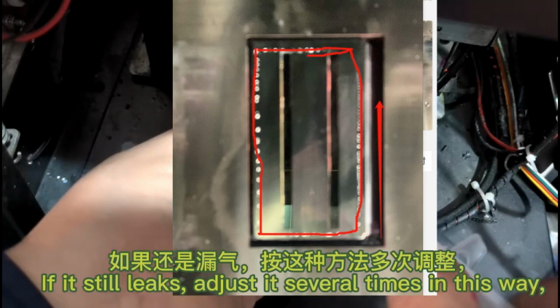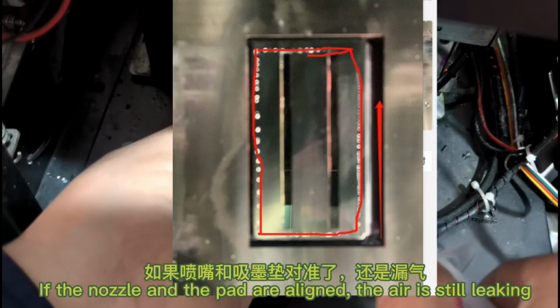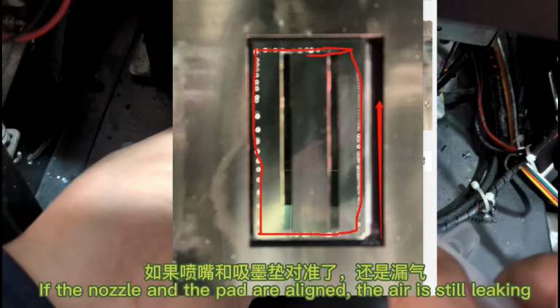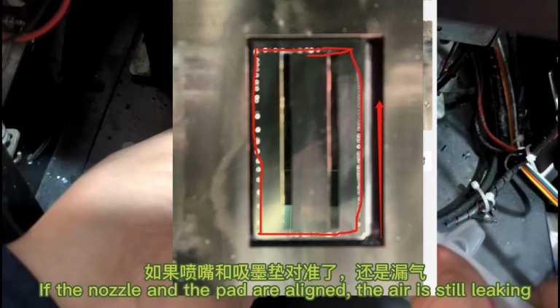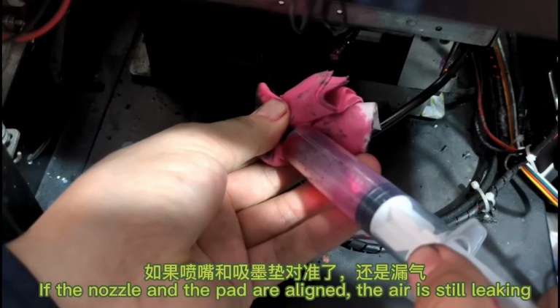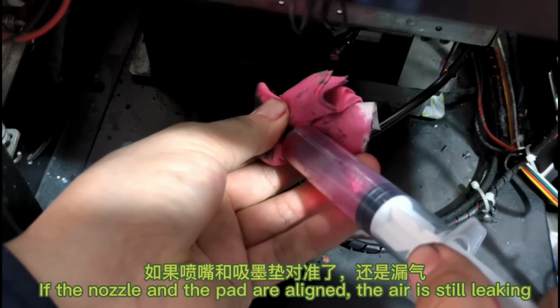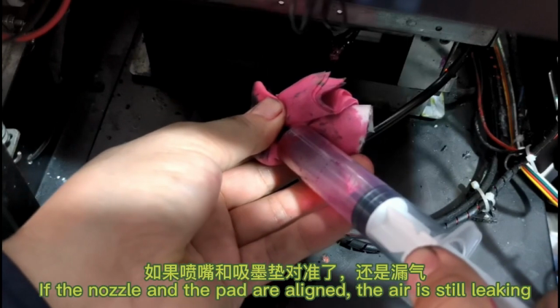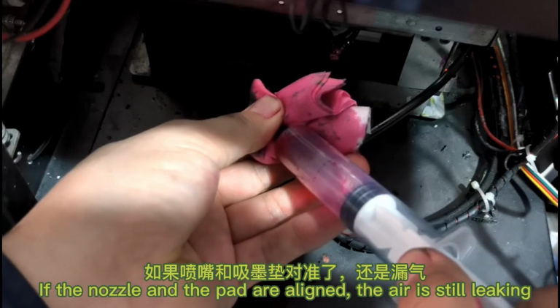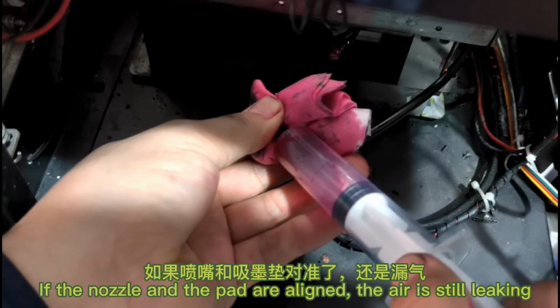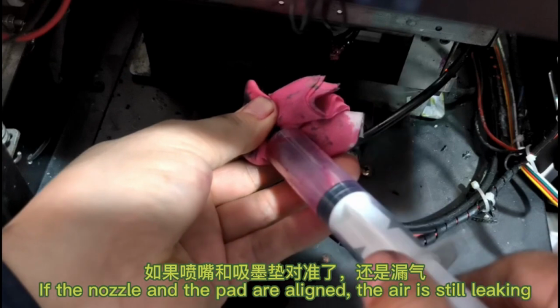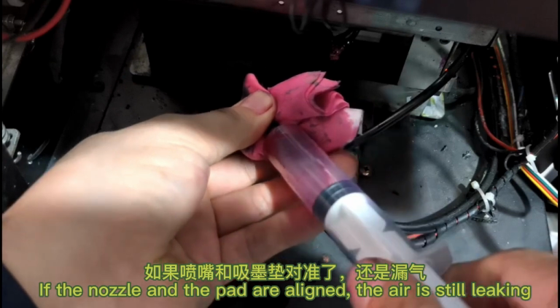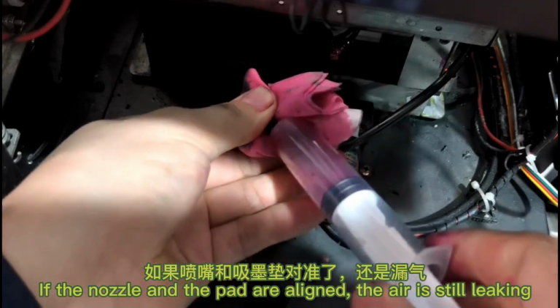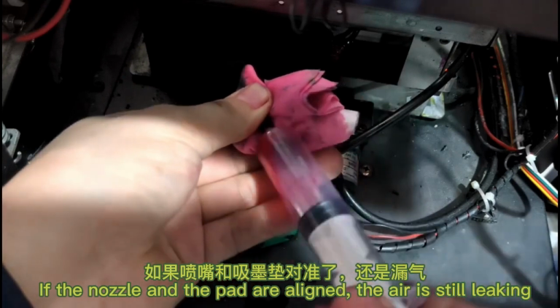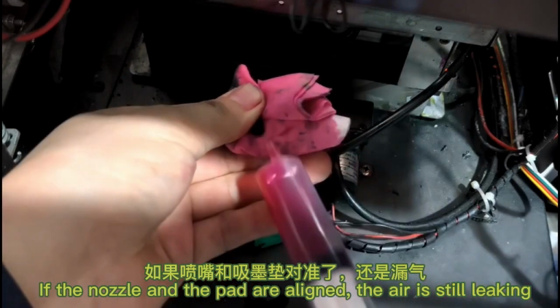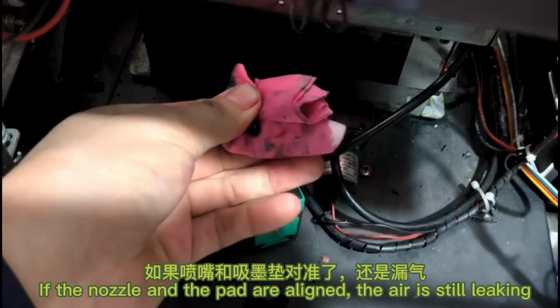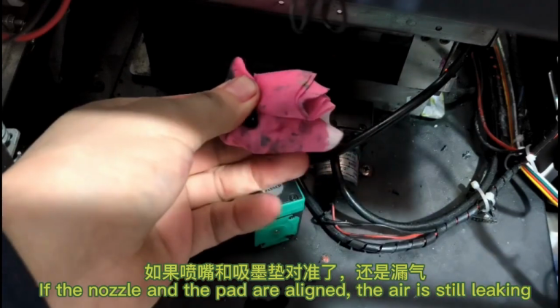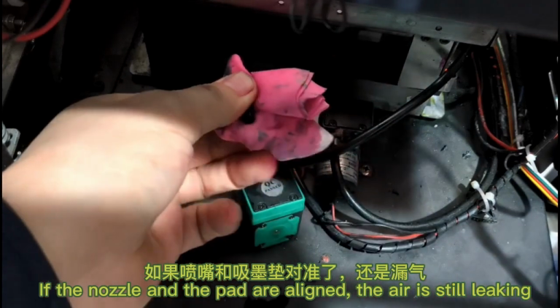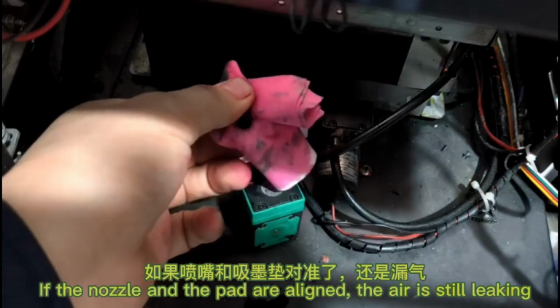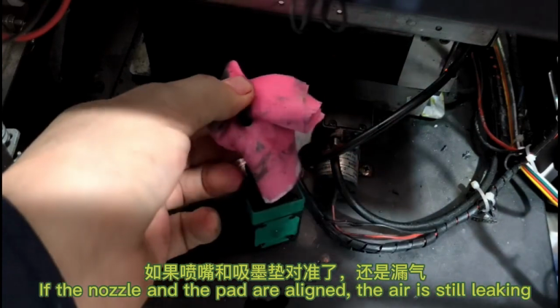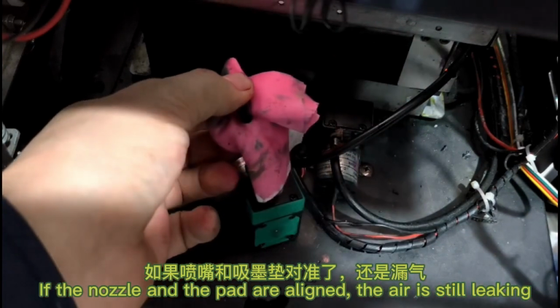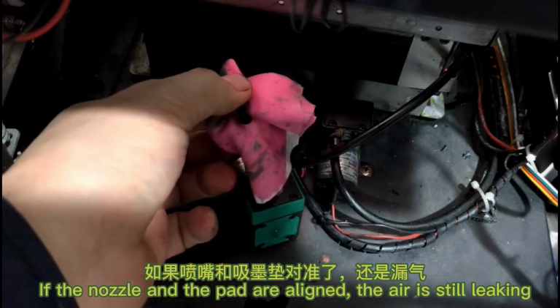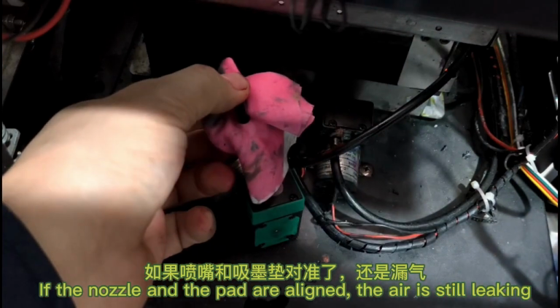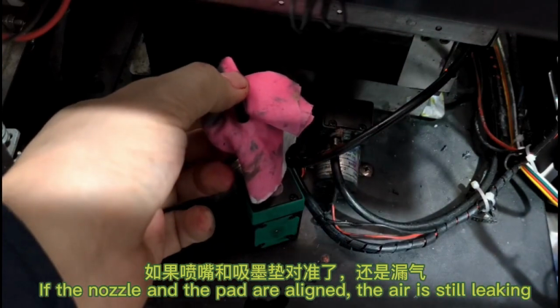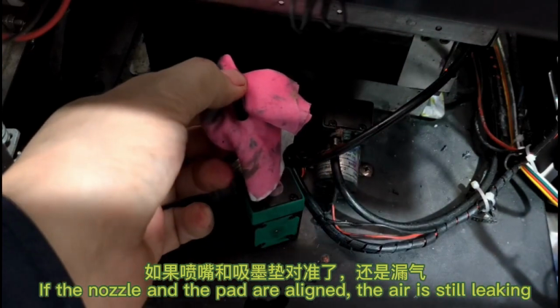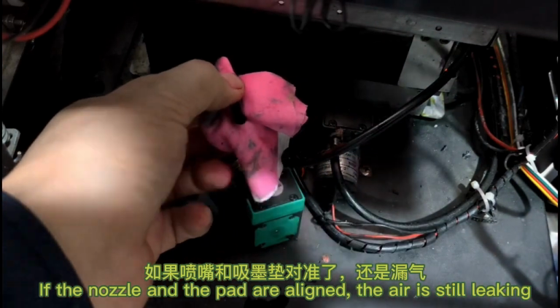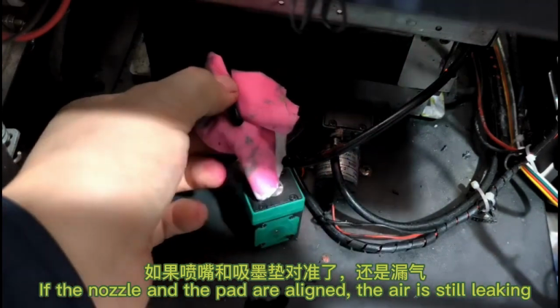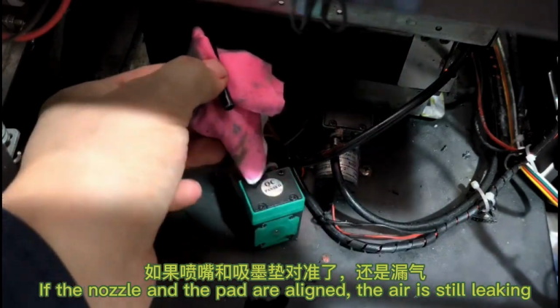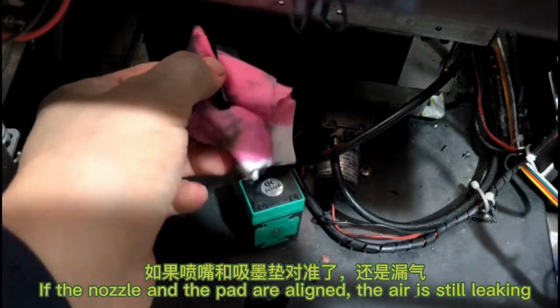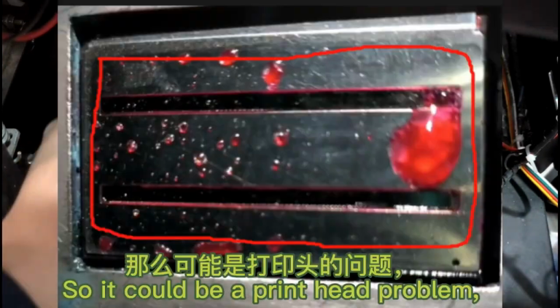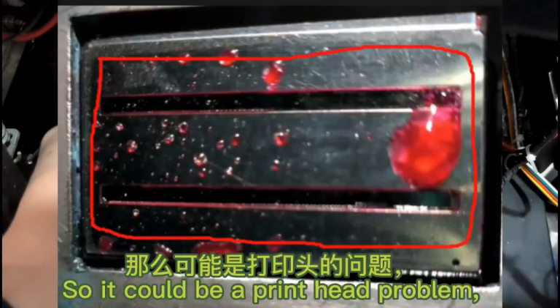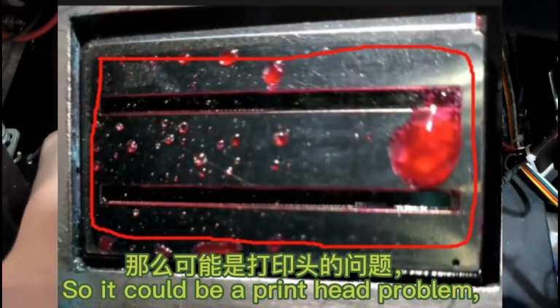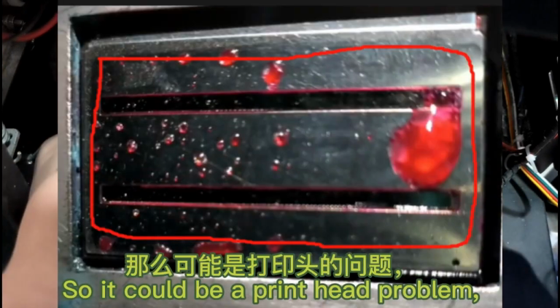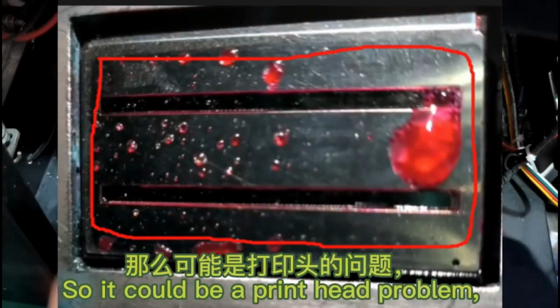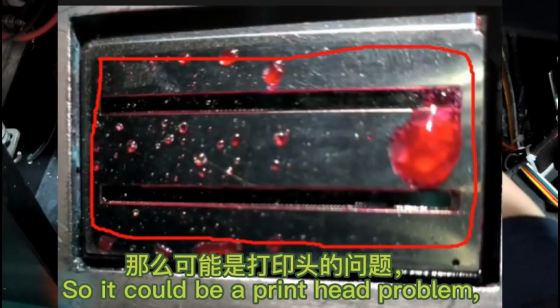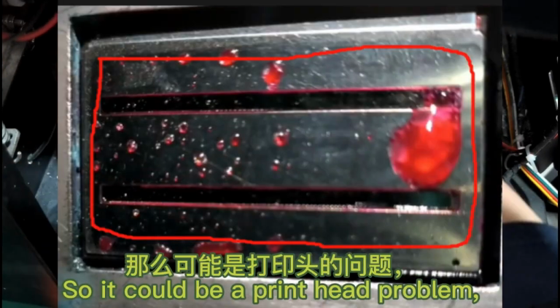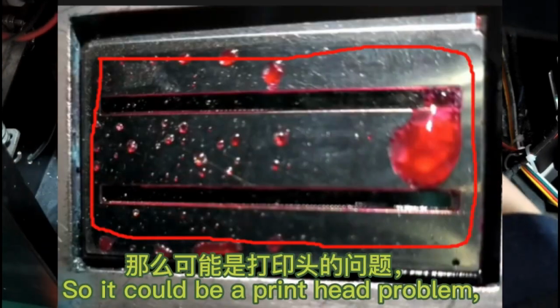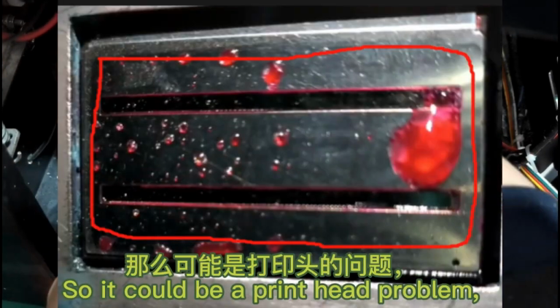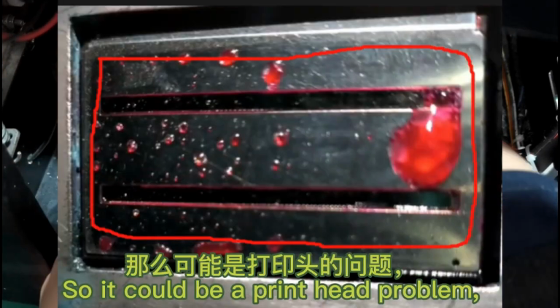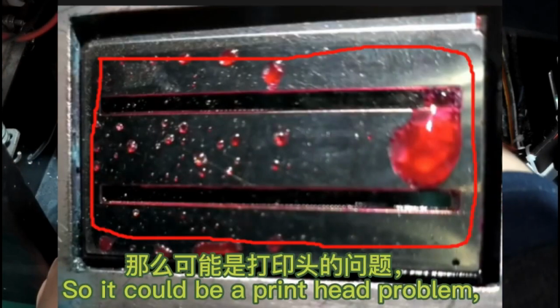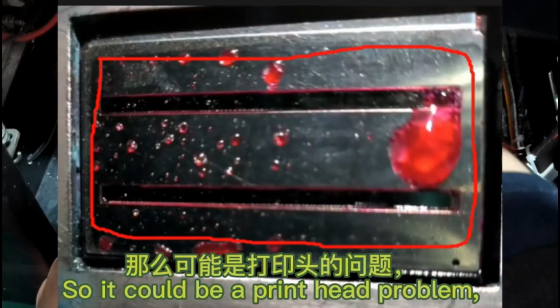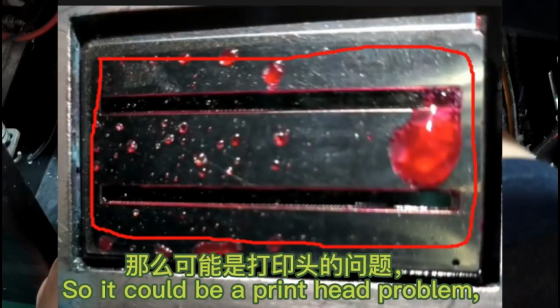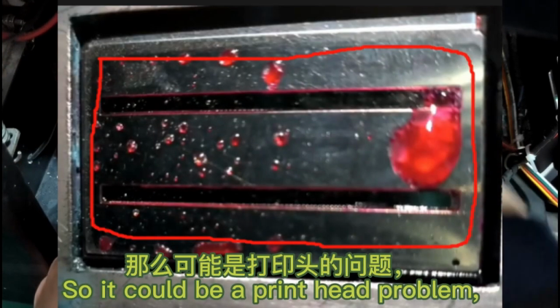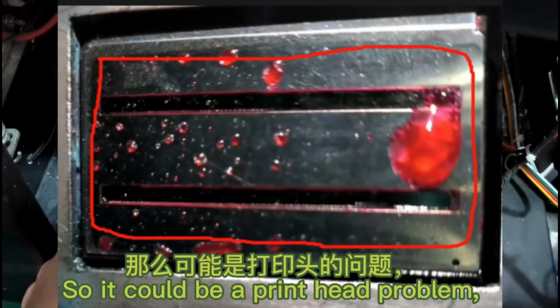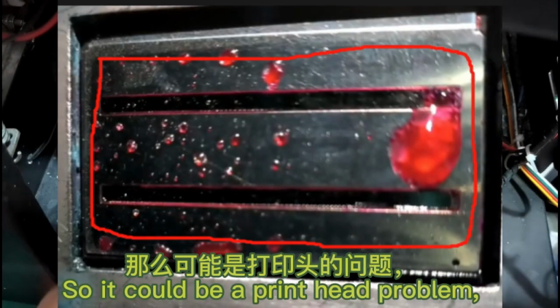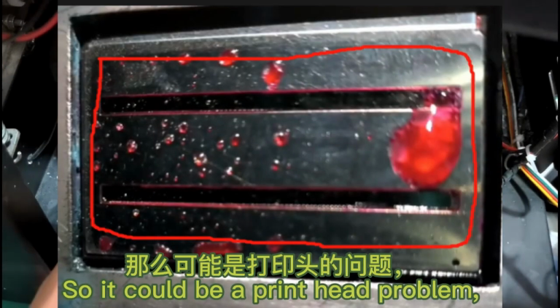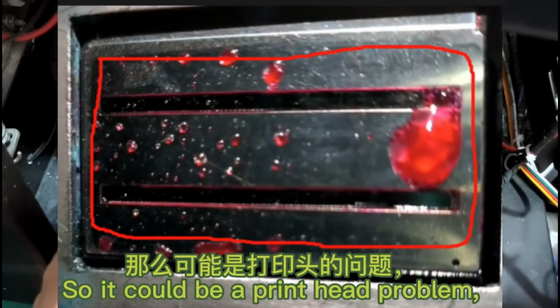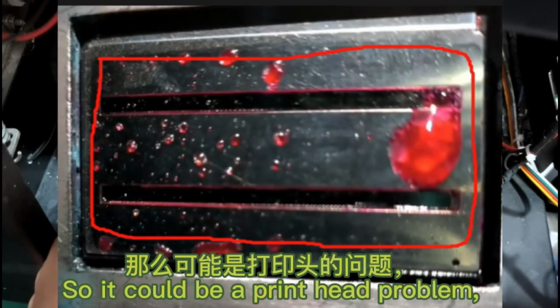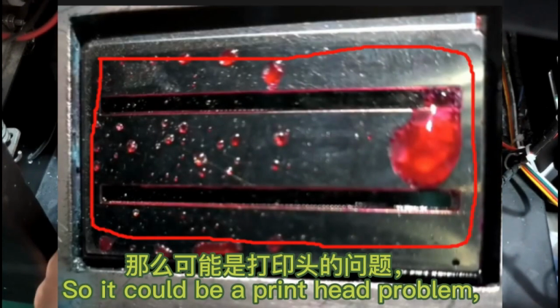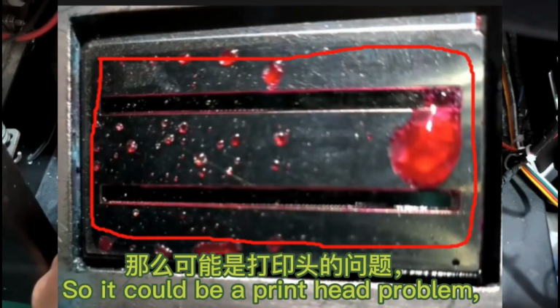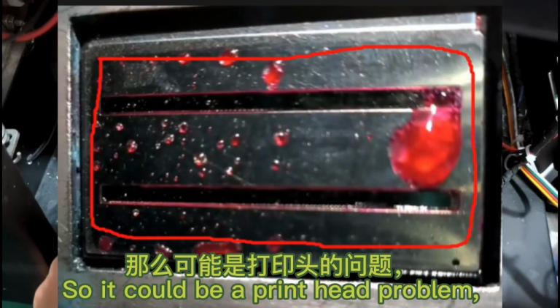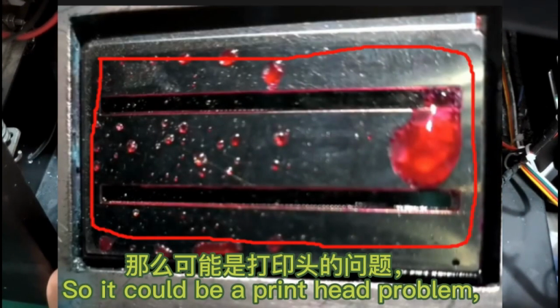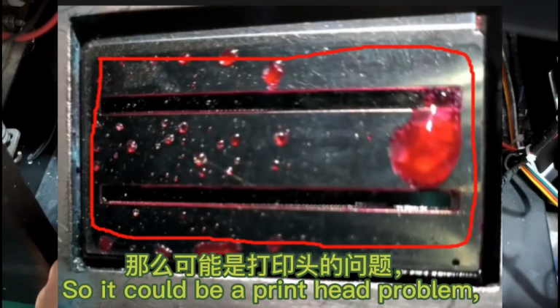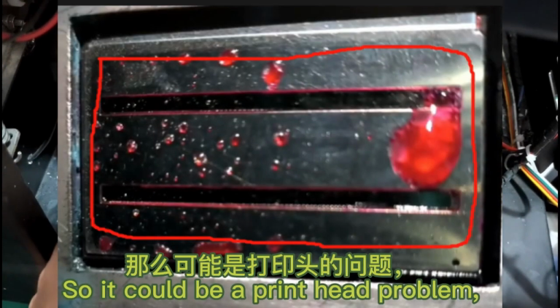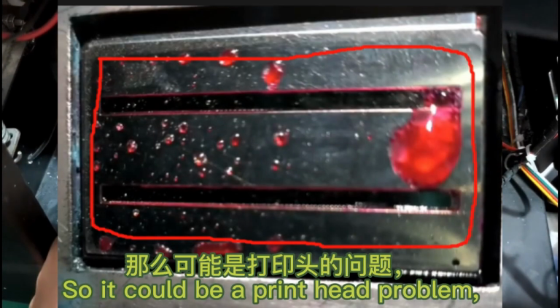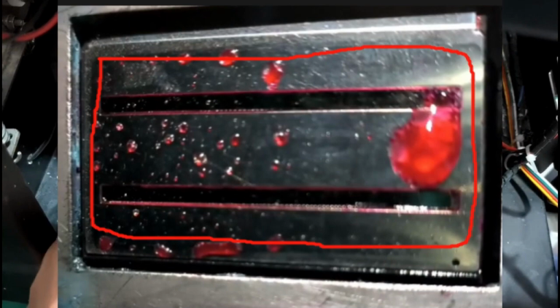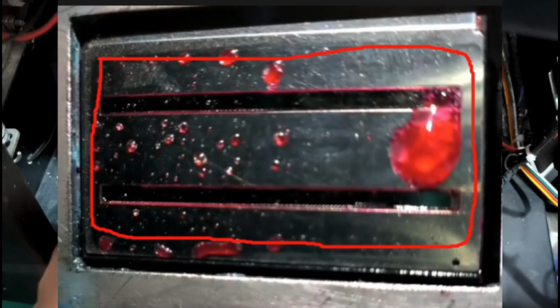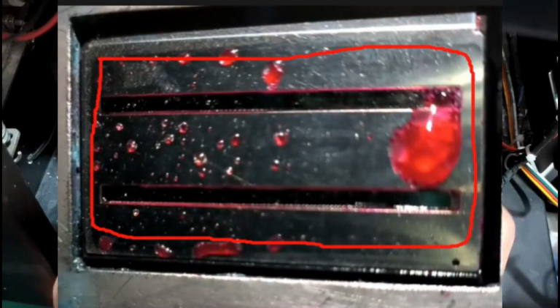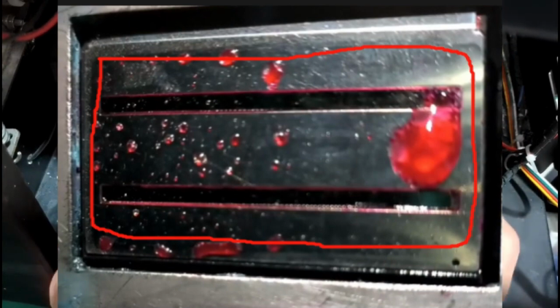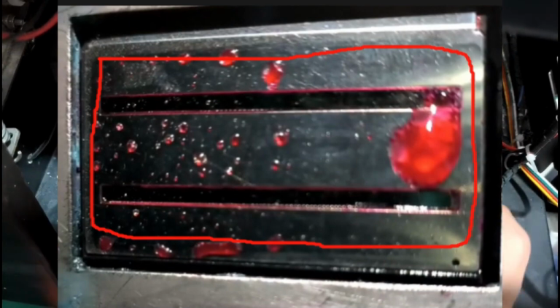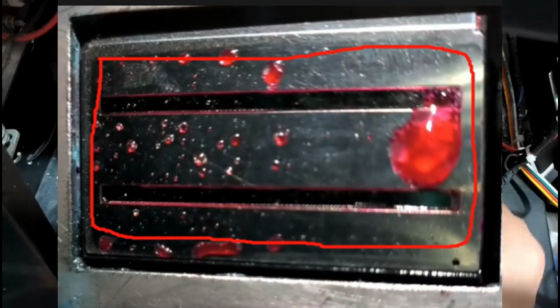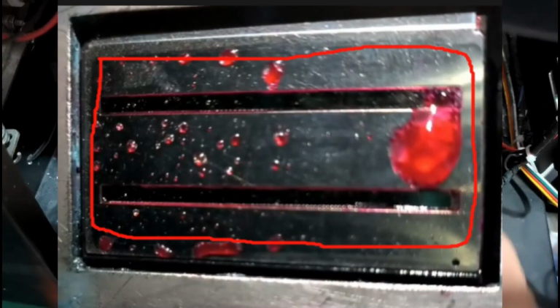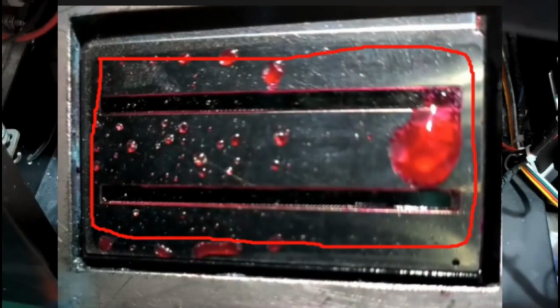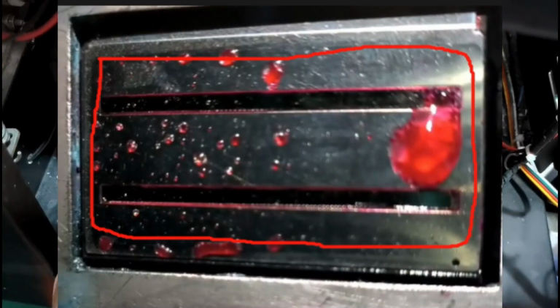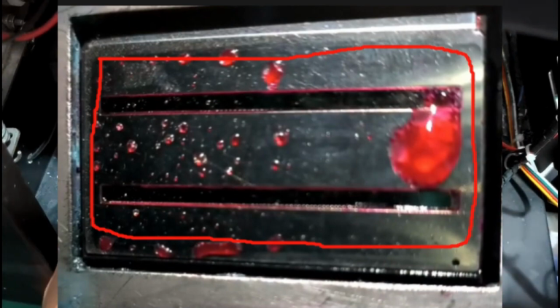If the nozzle and the pad are aligned but air is still leaking, it could be a print head problem.